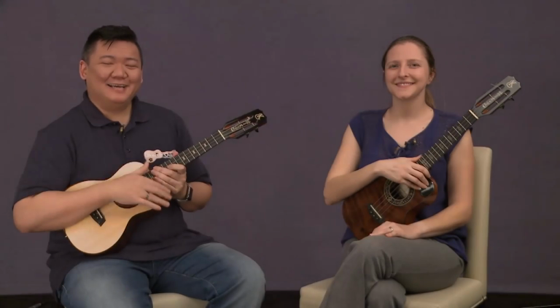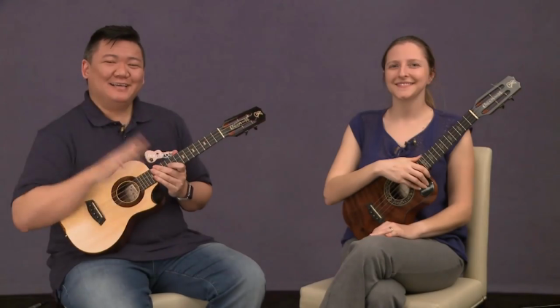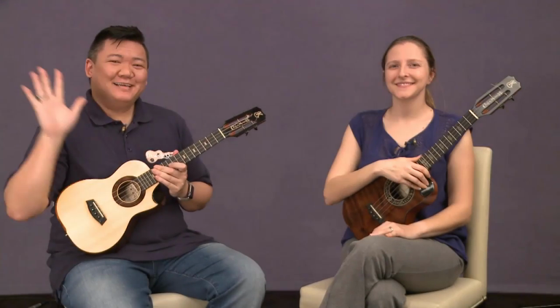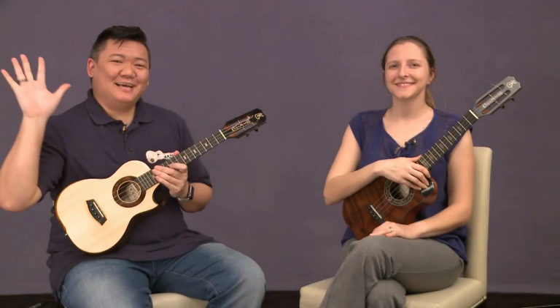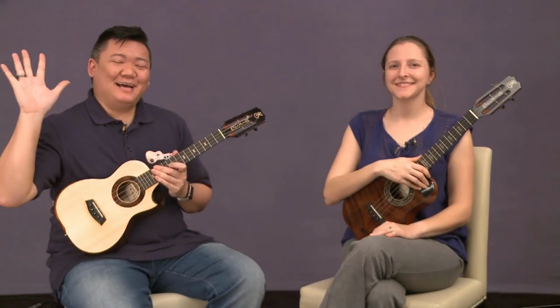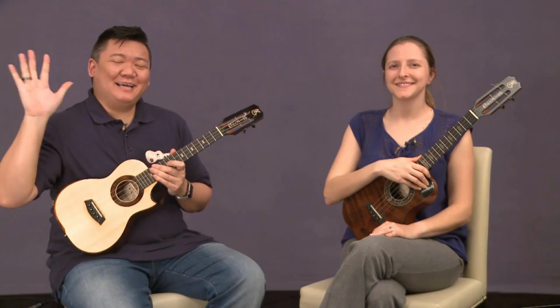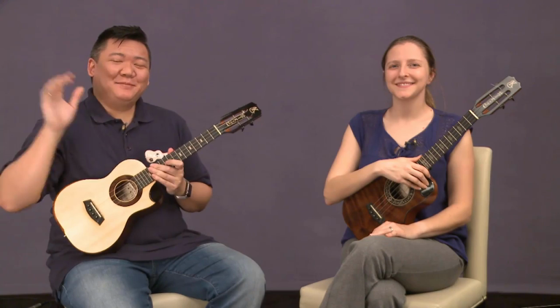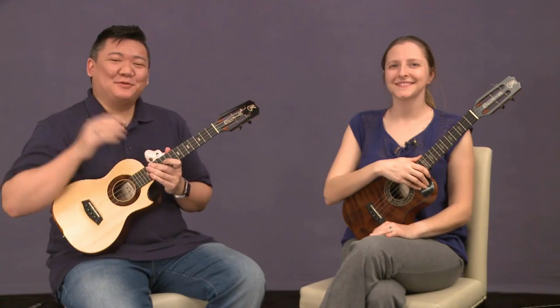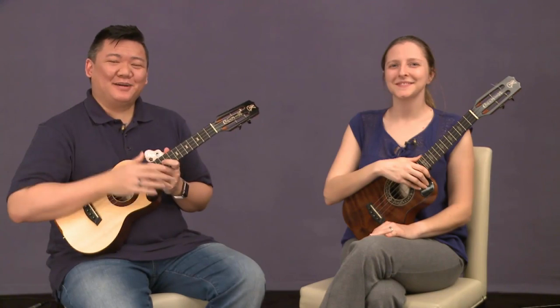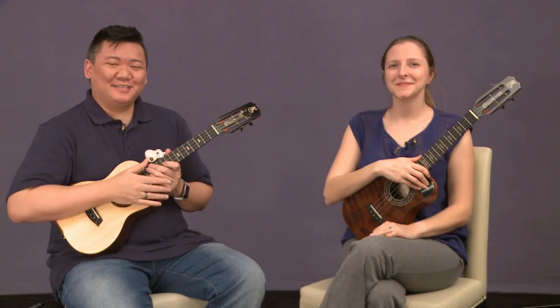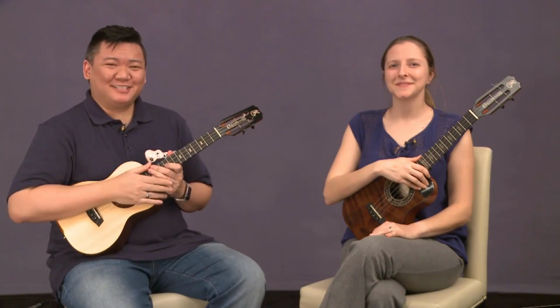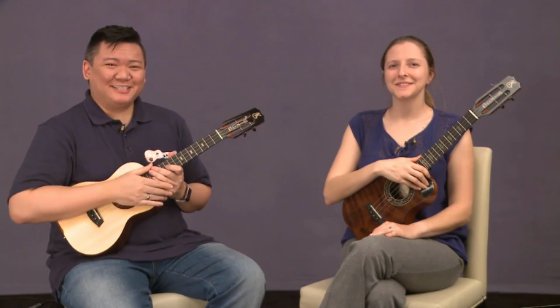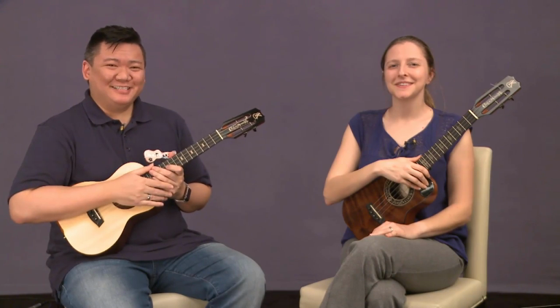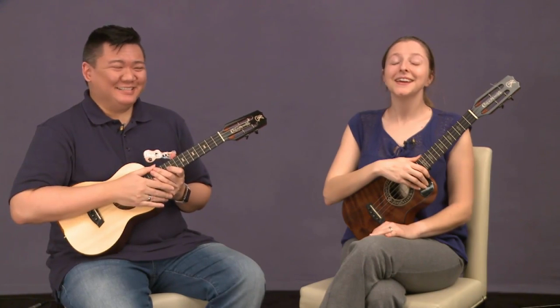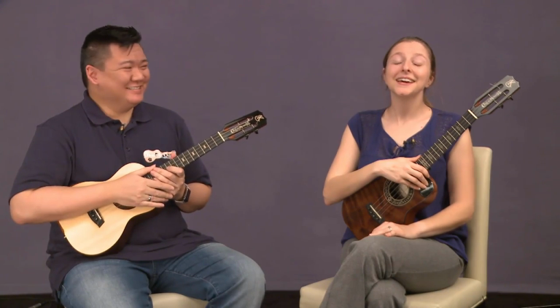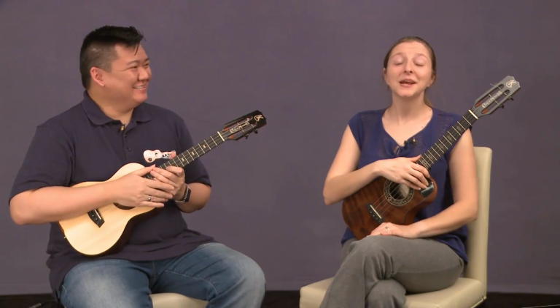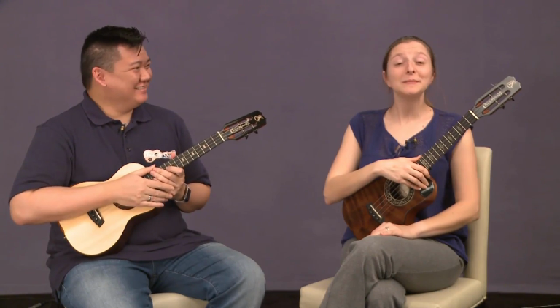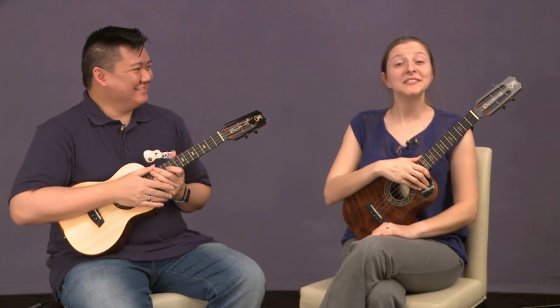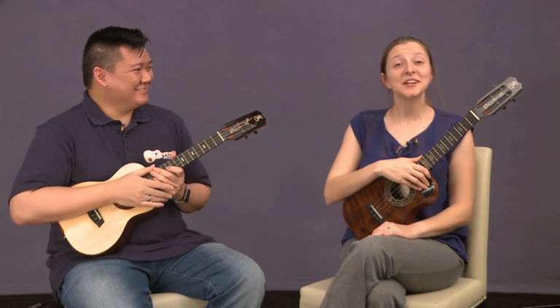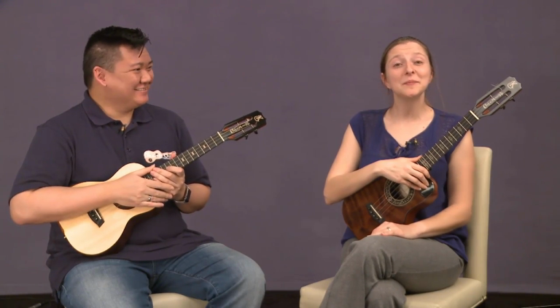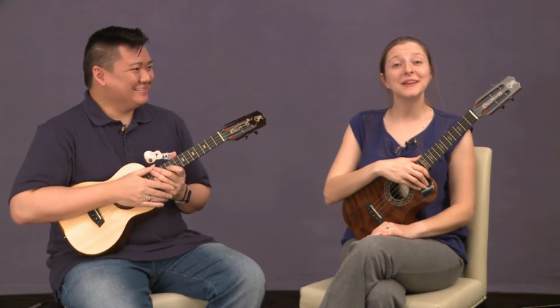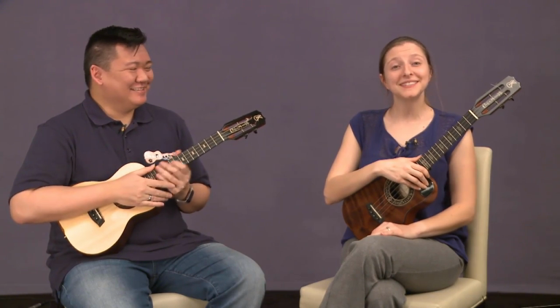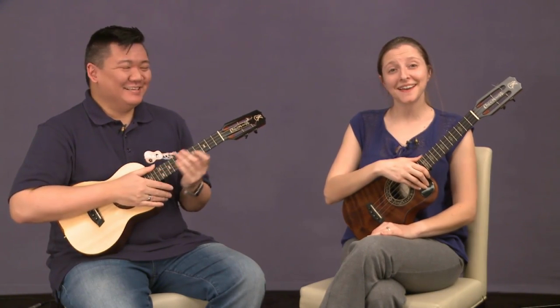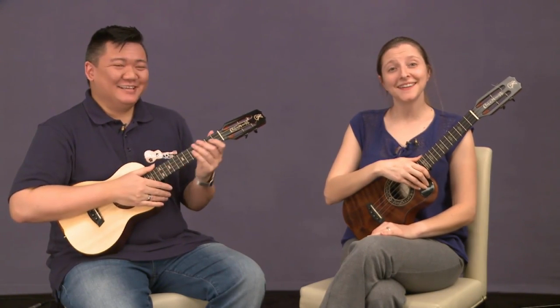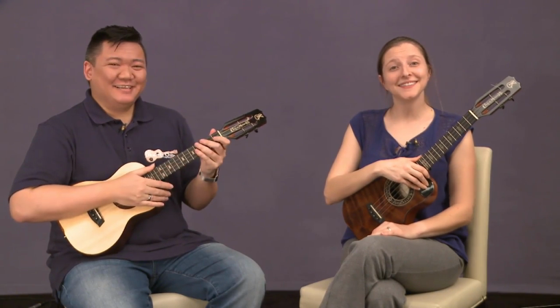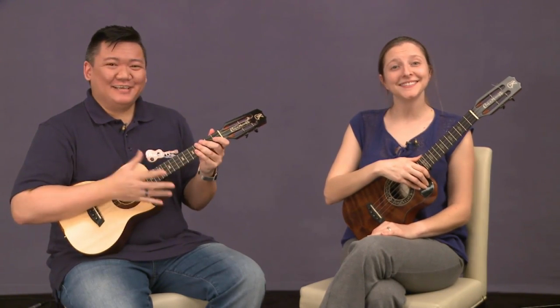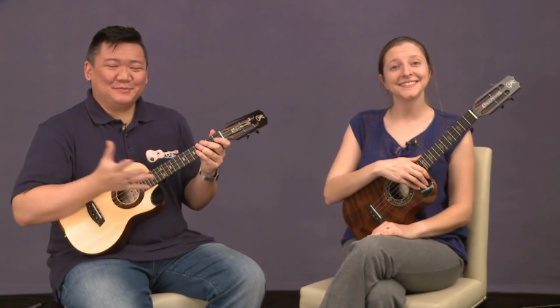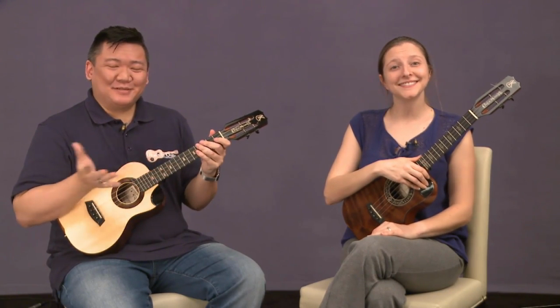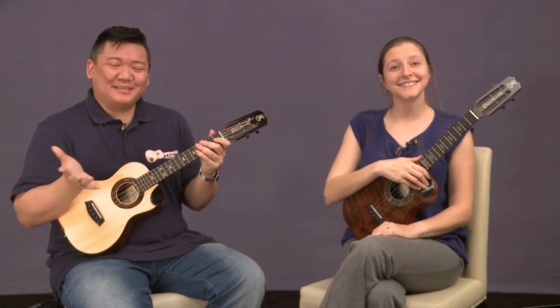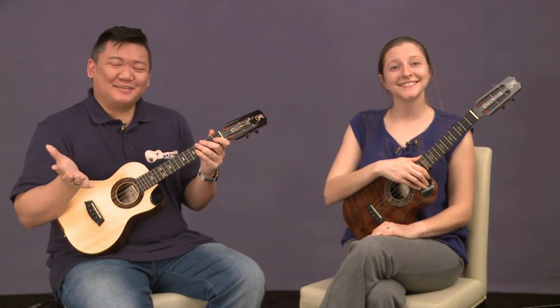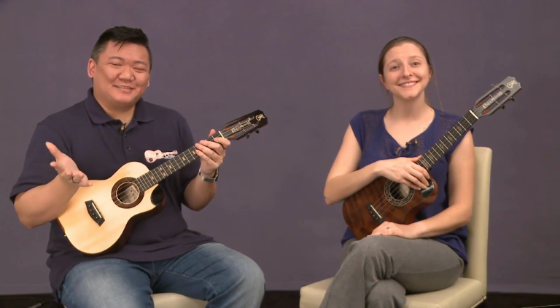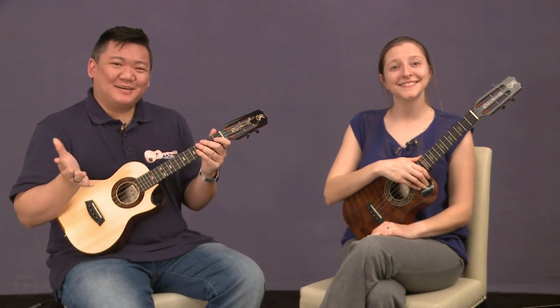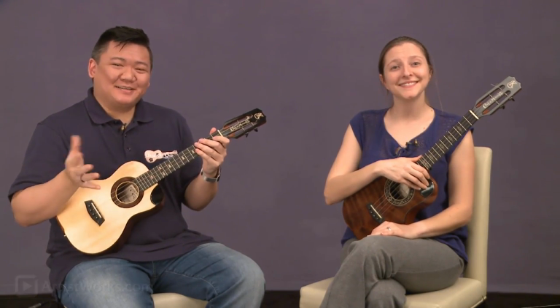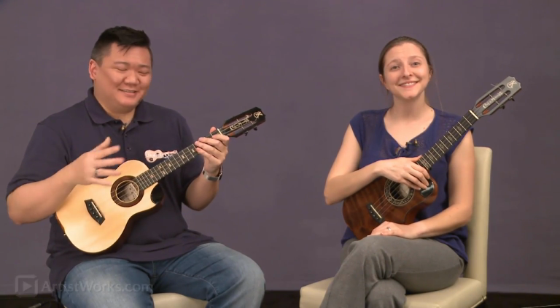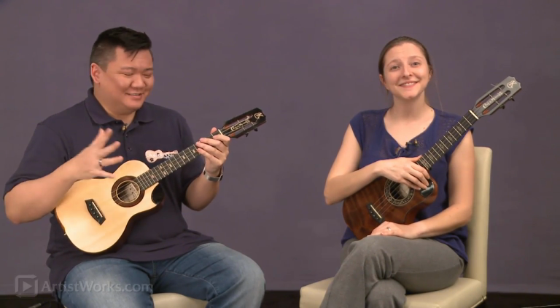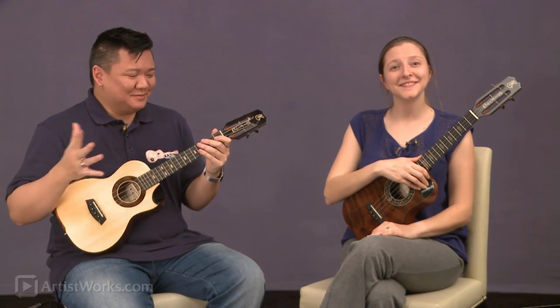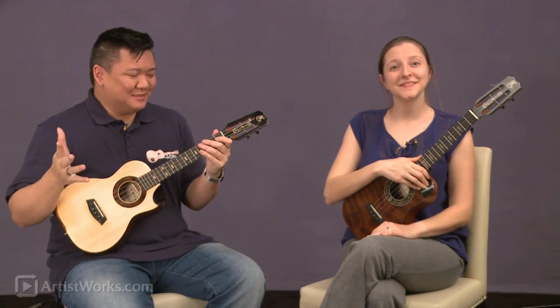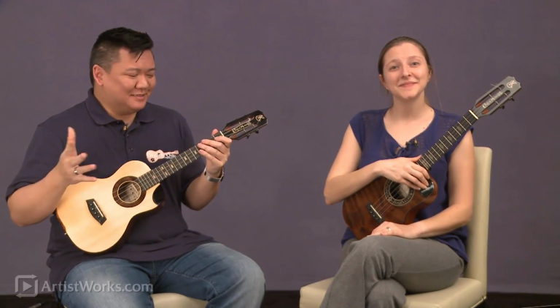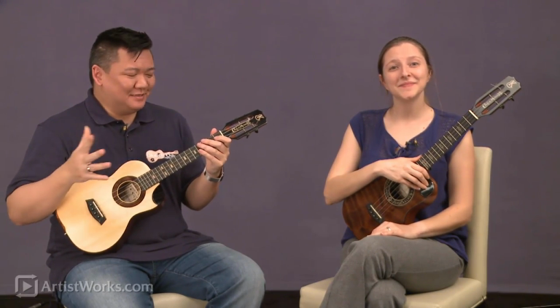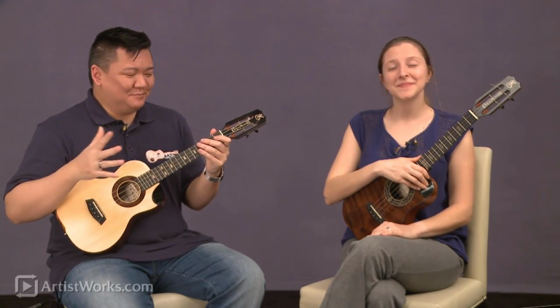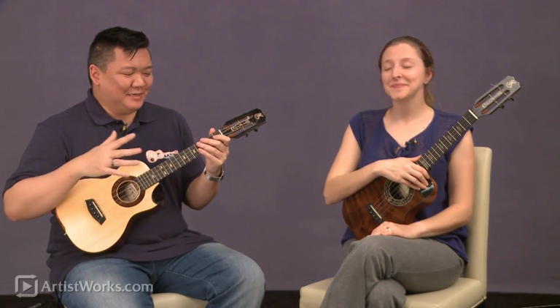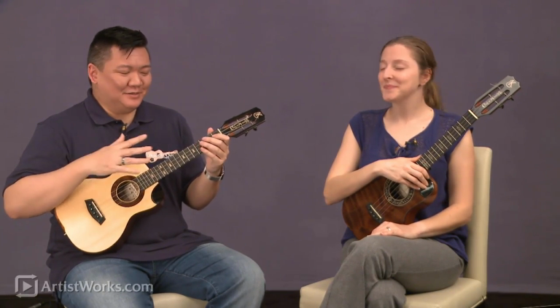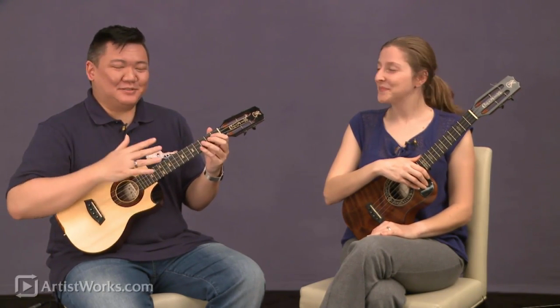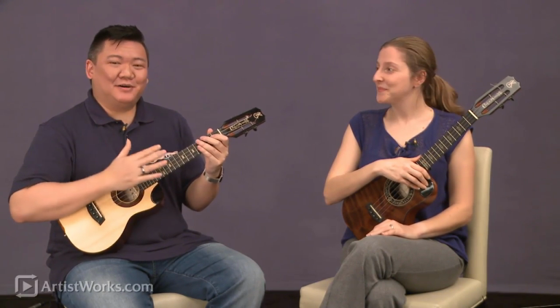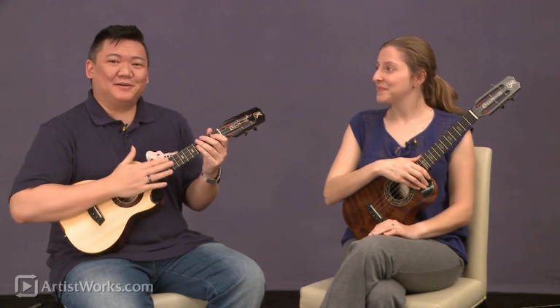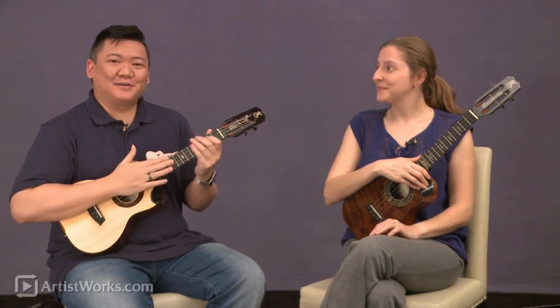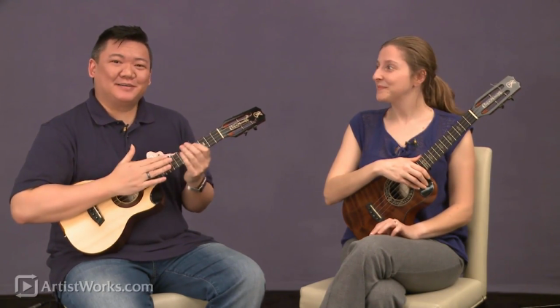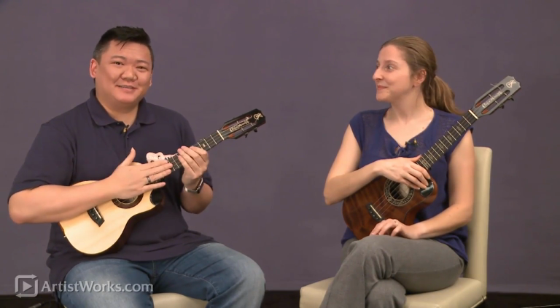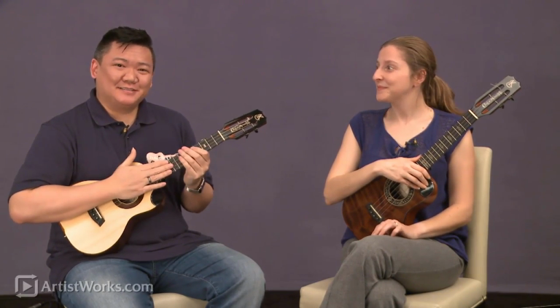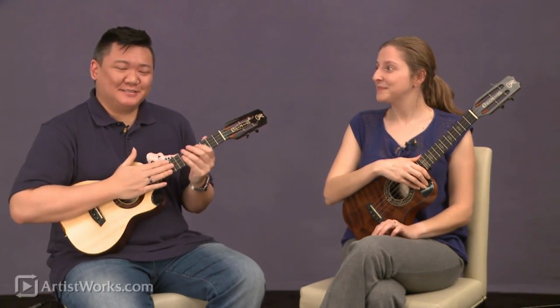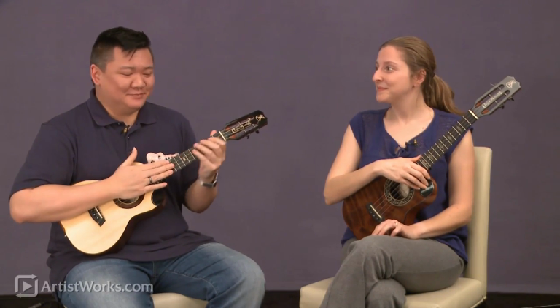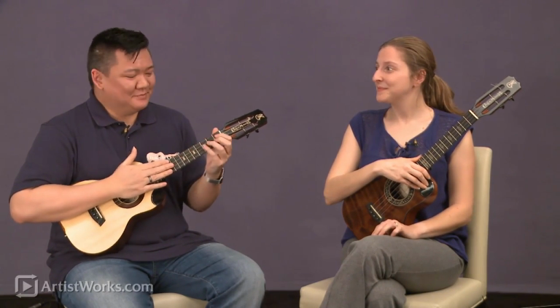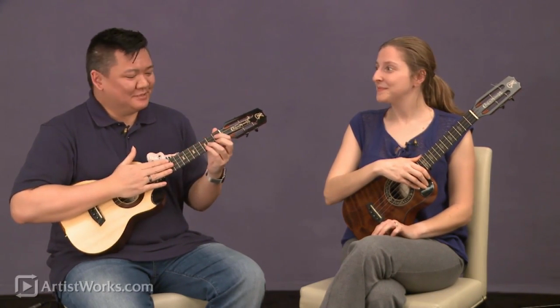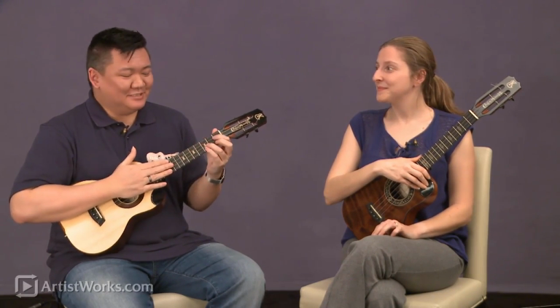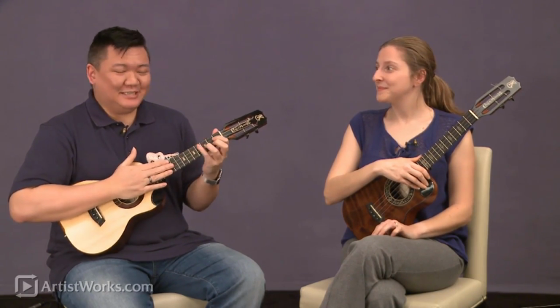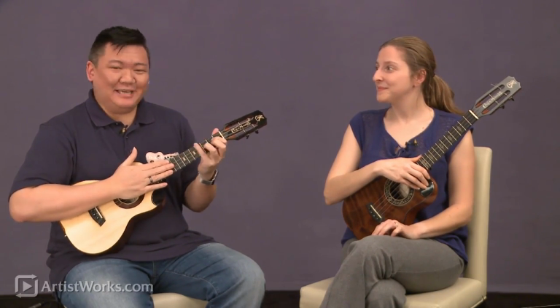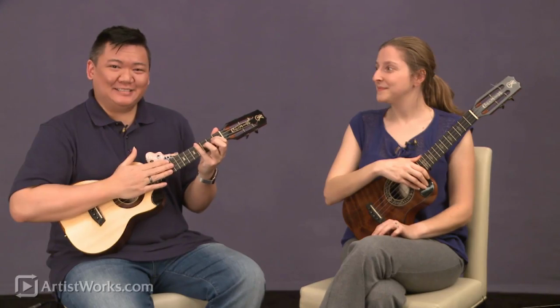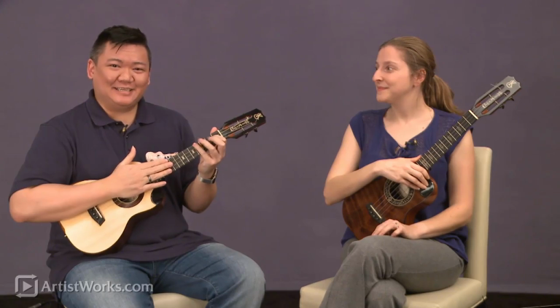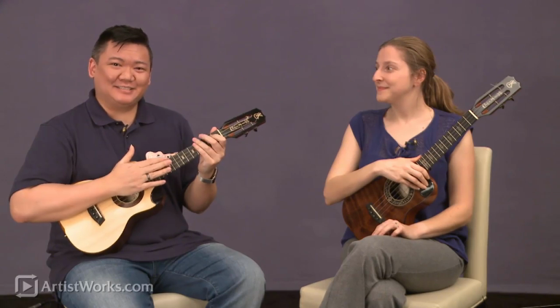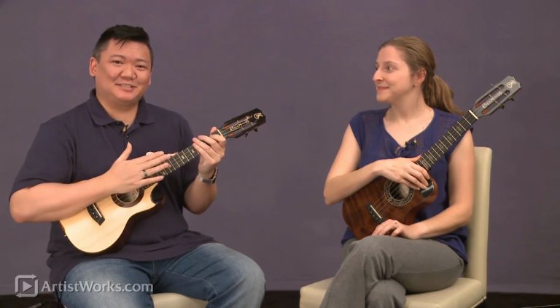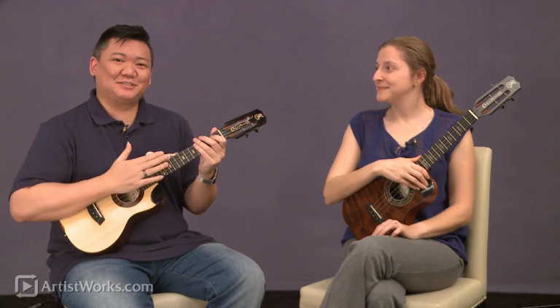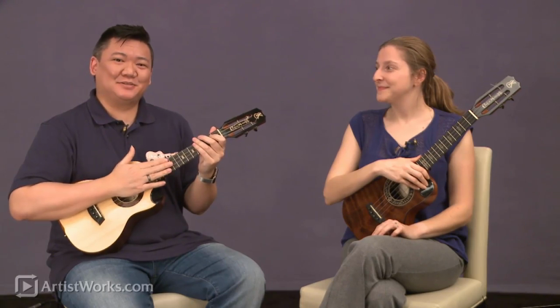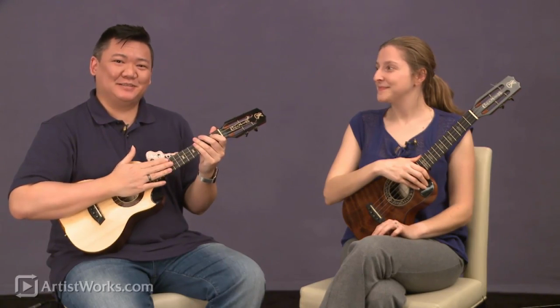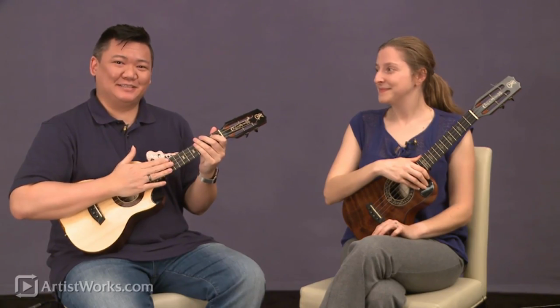Hi, I'm Craig Chi. I'm Sarah Mazel. And we're here to talk a little bit about our custom GHS strings.